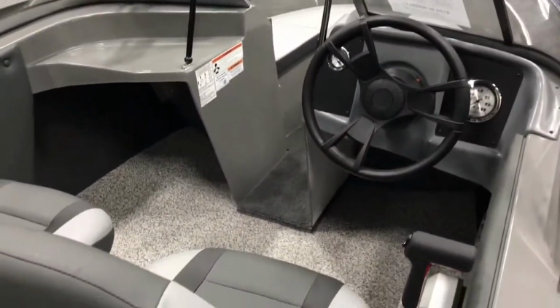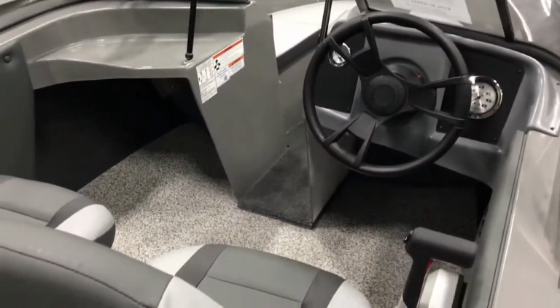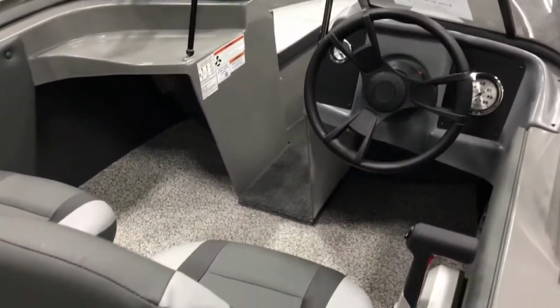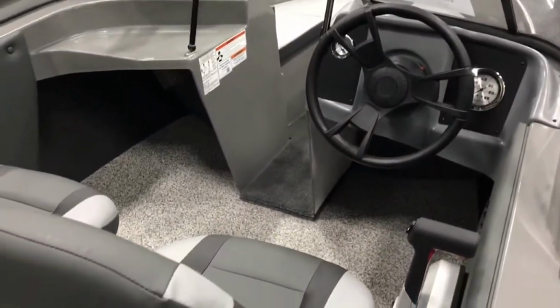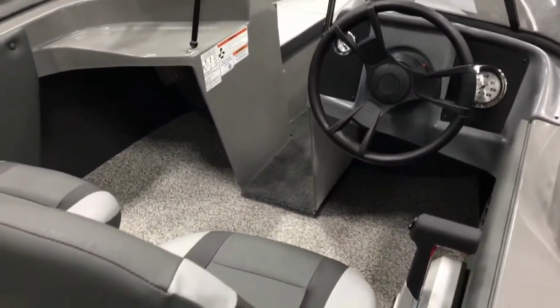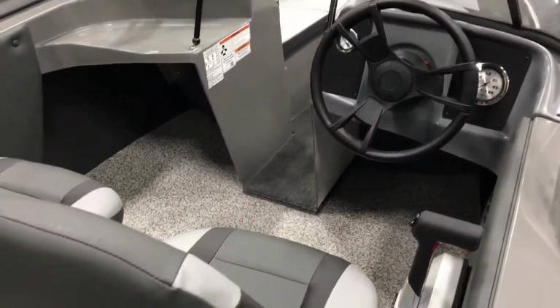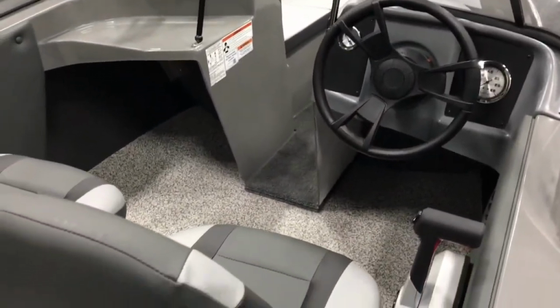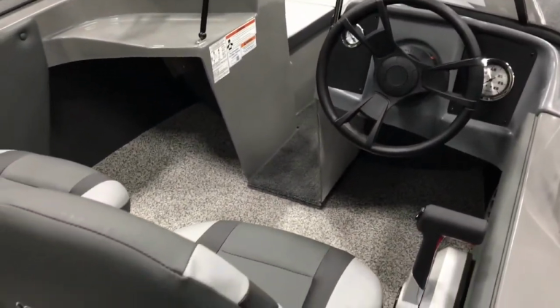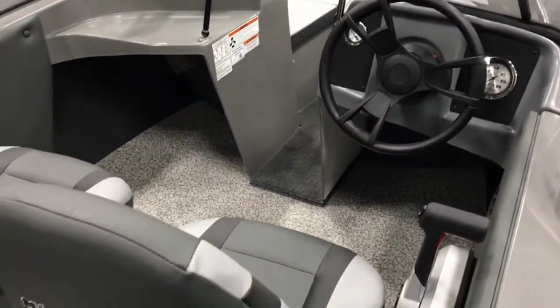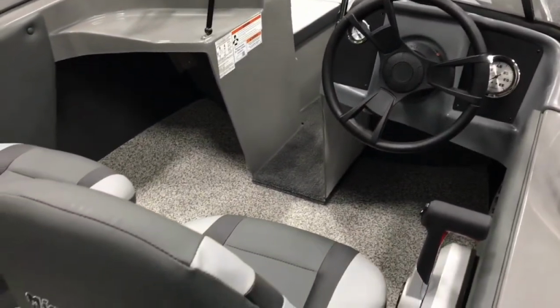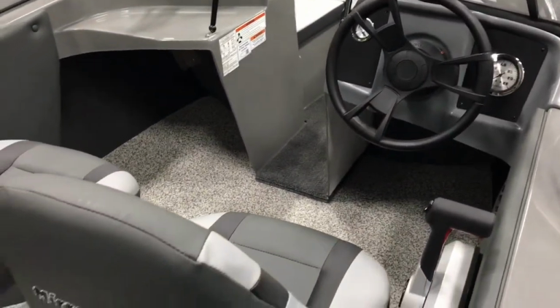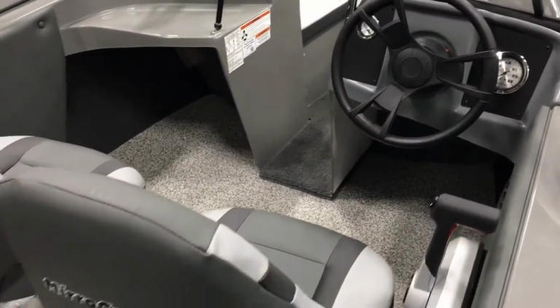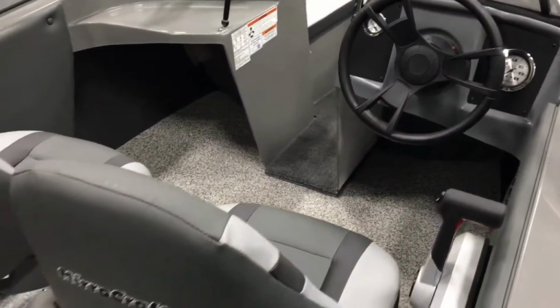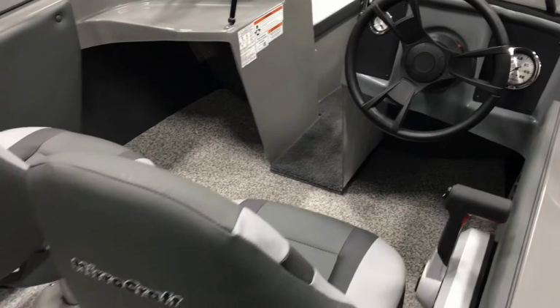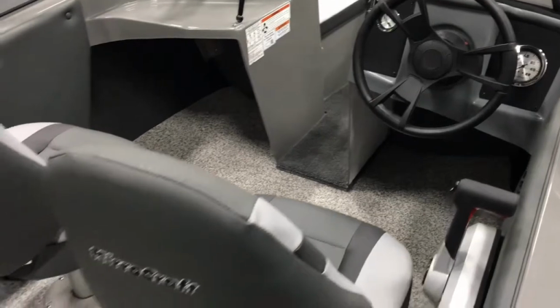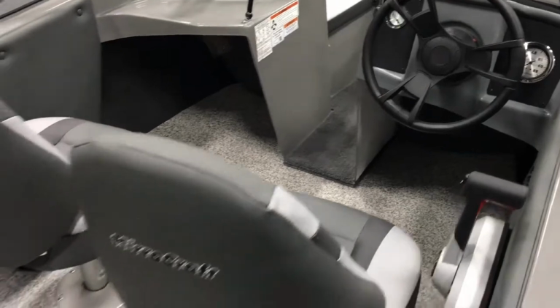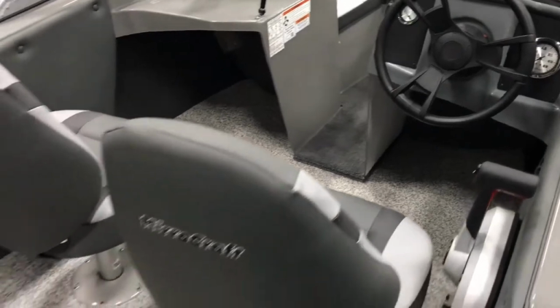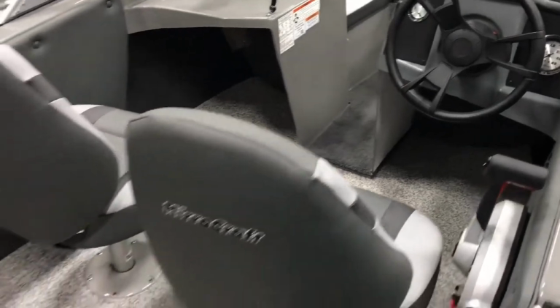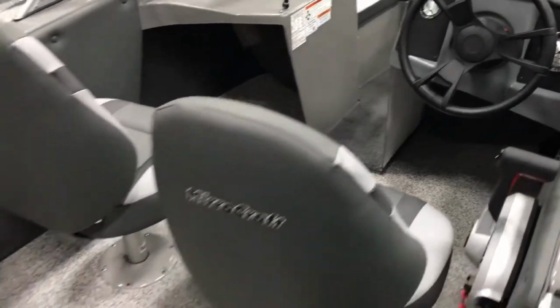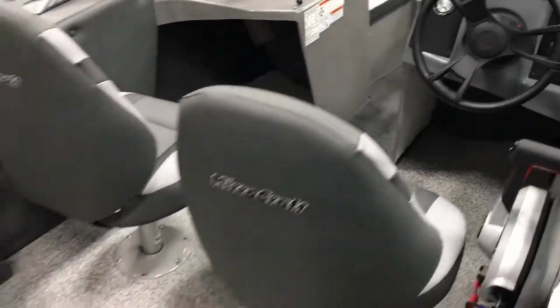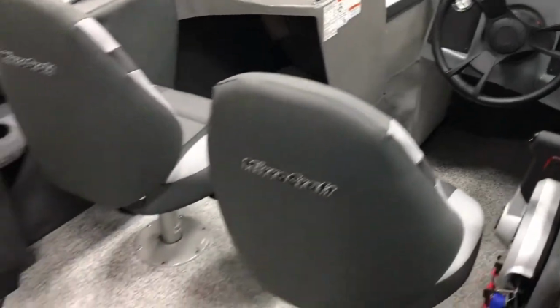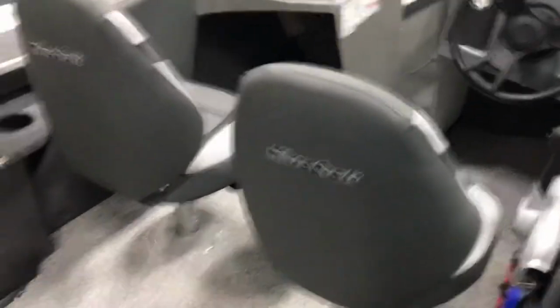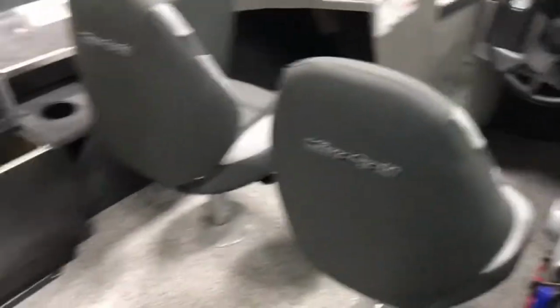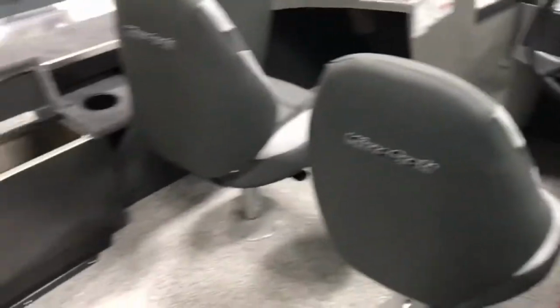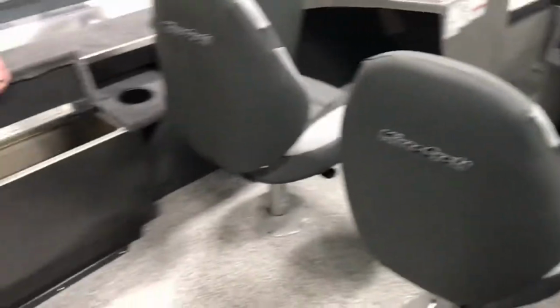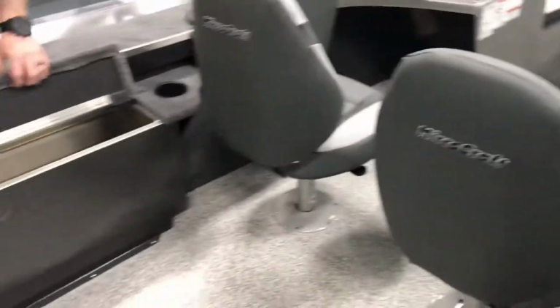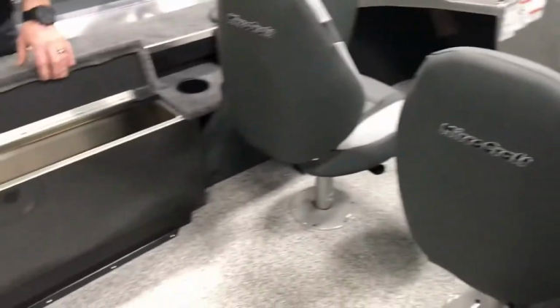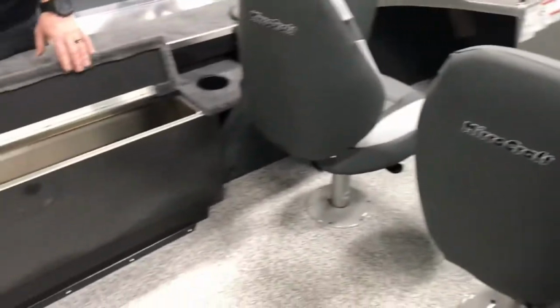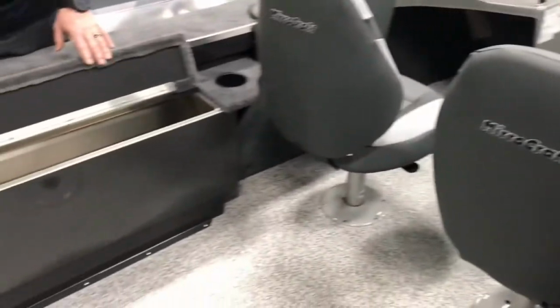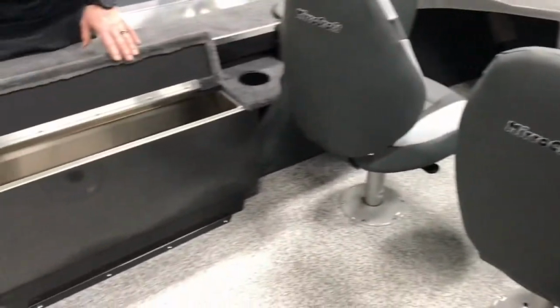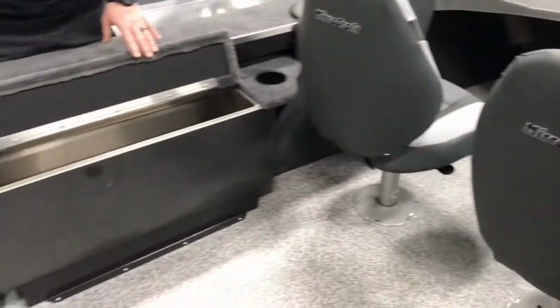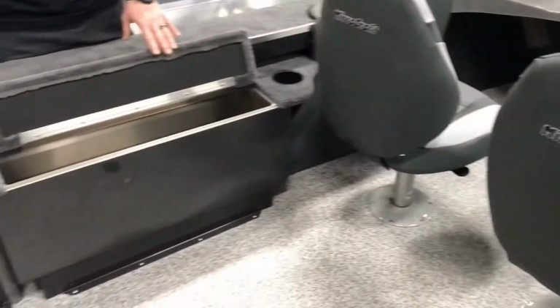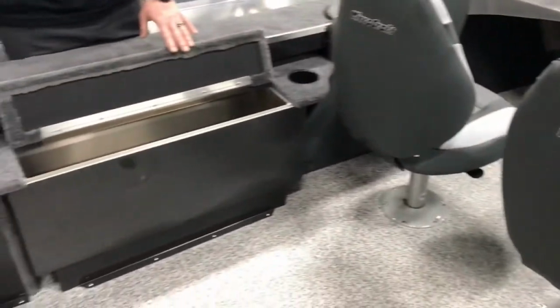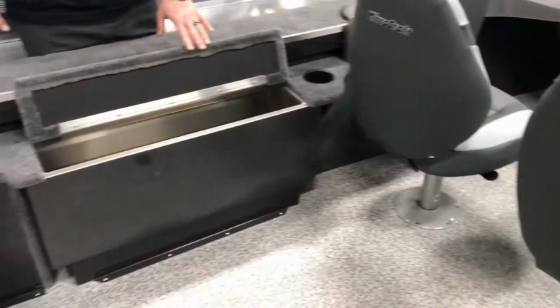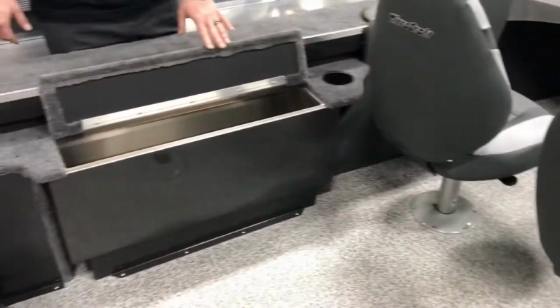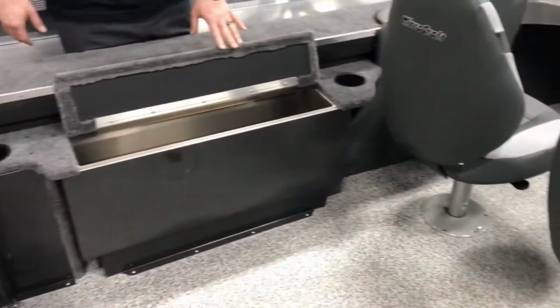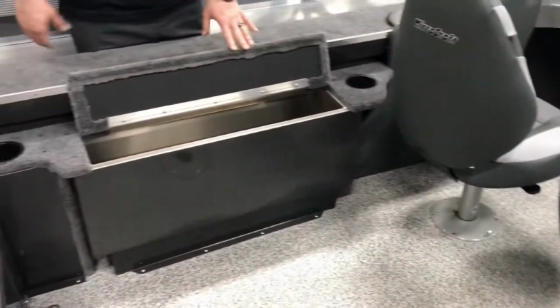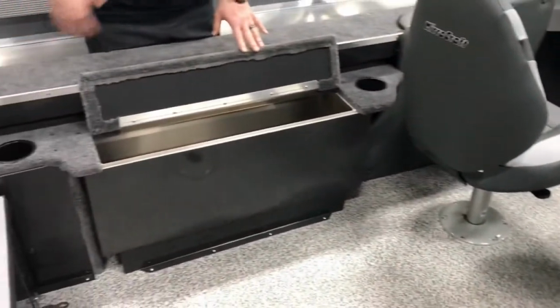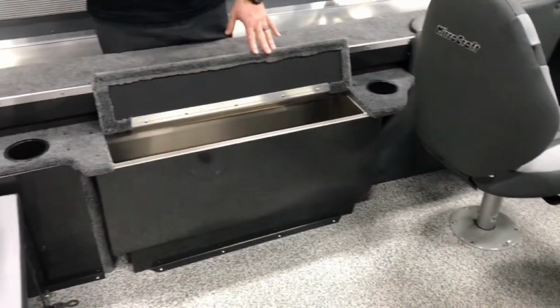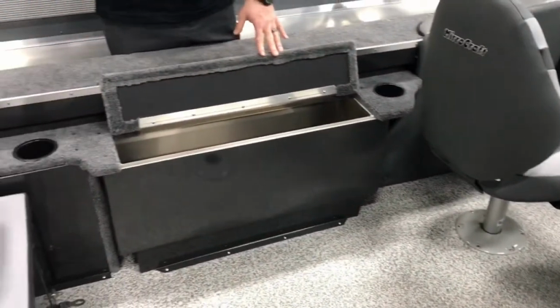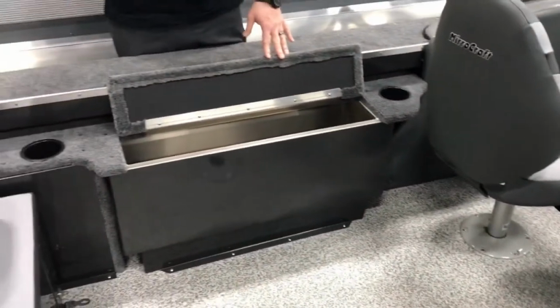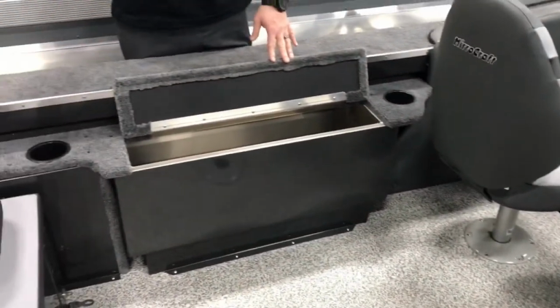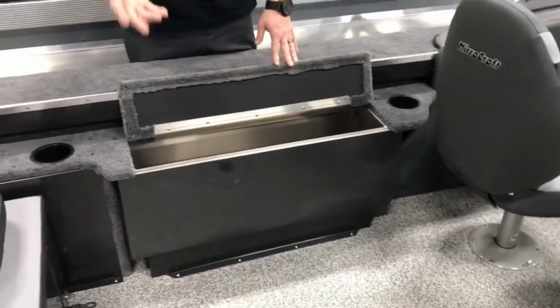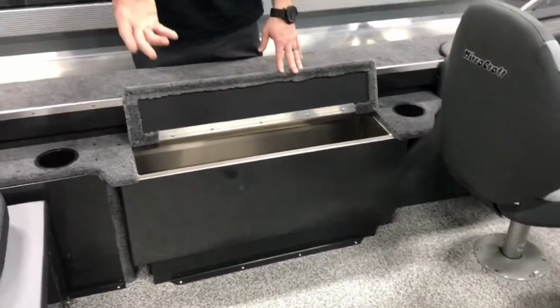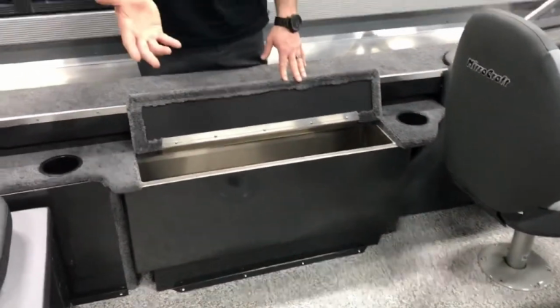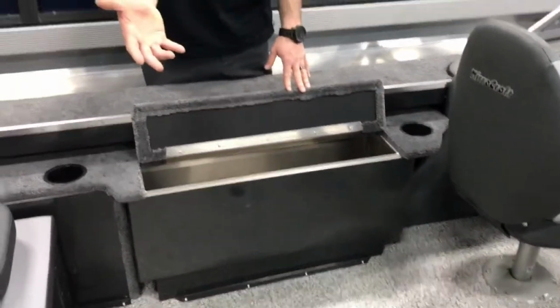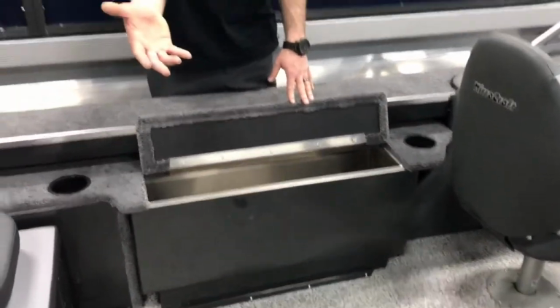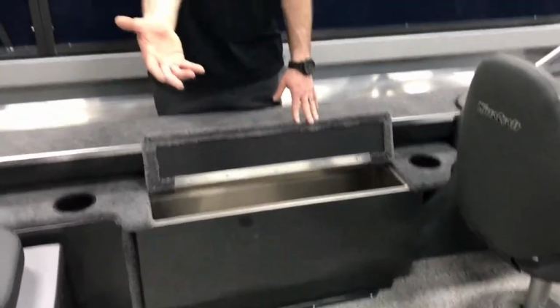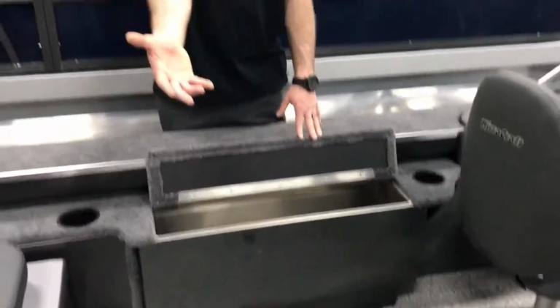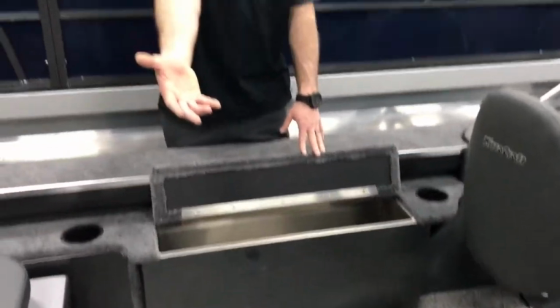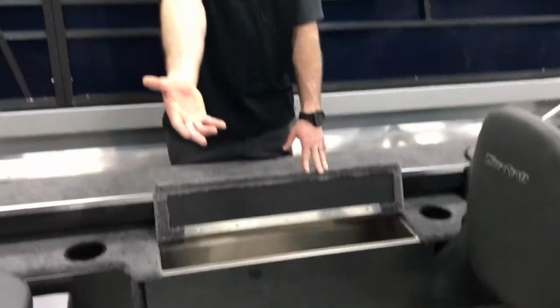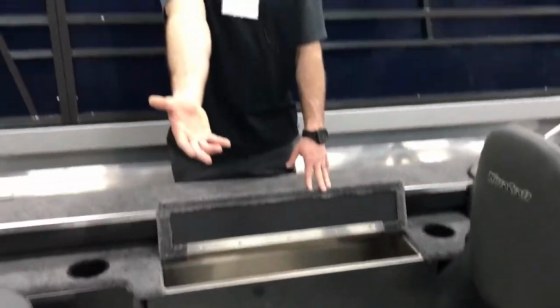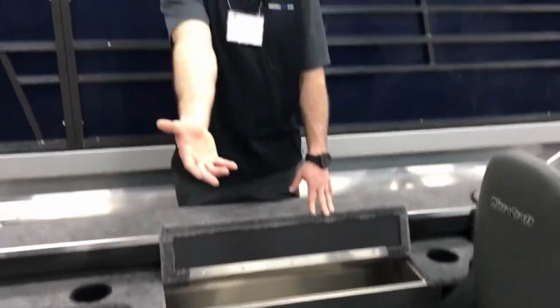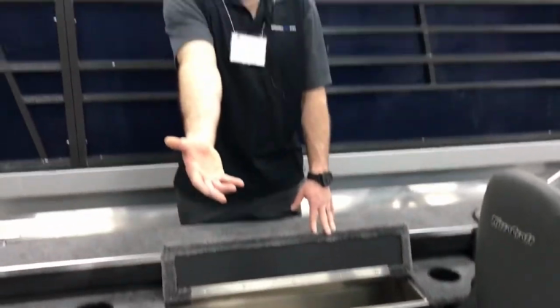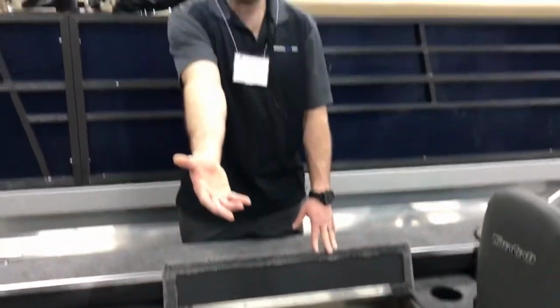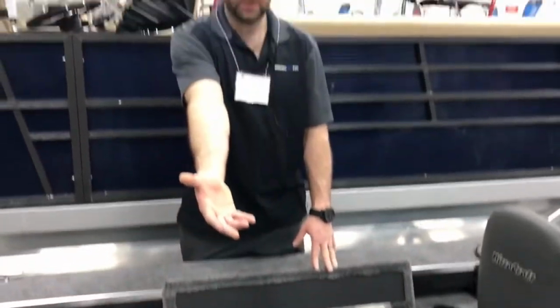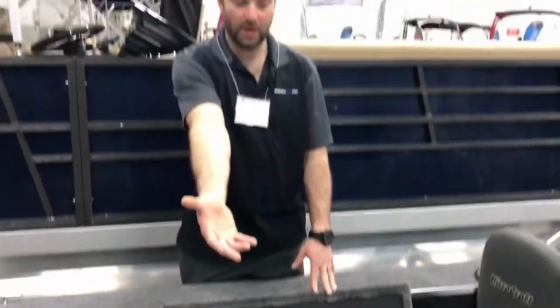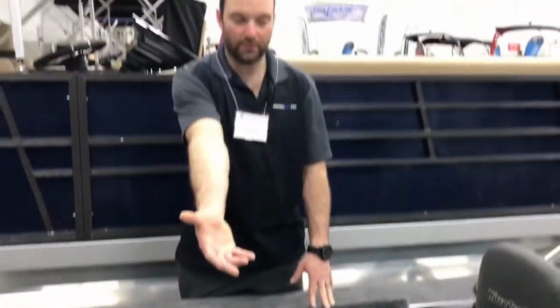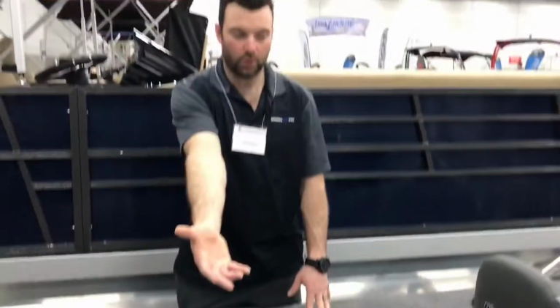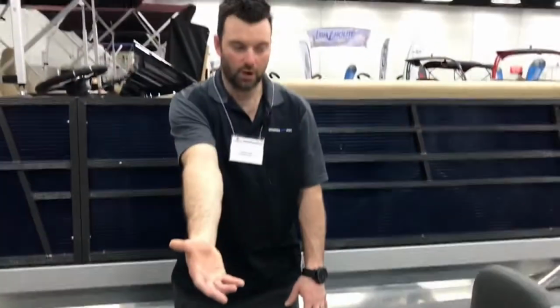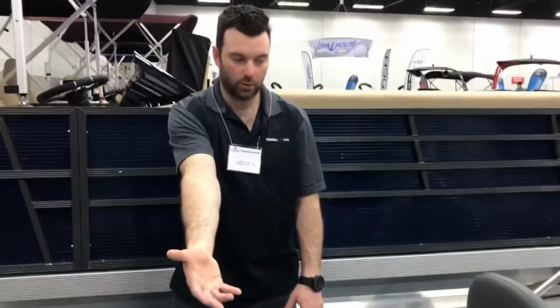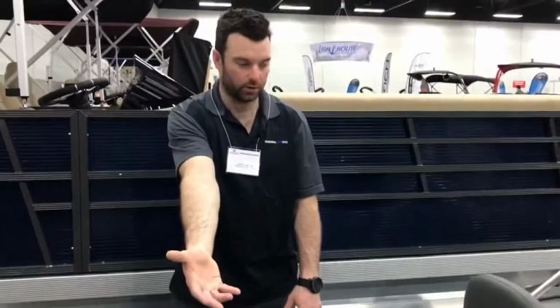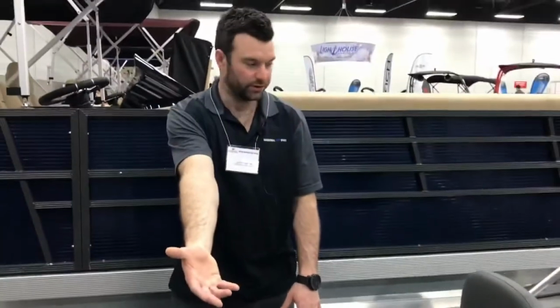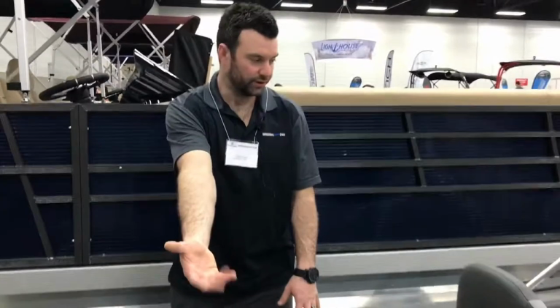On this side here we do have the live well of course, and on your side we do have rod holders.